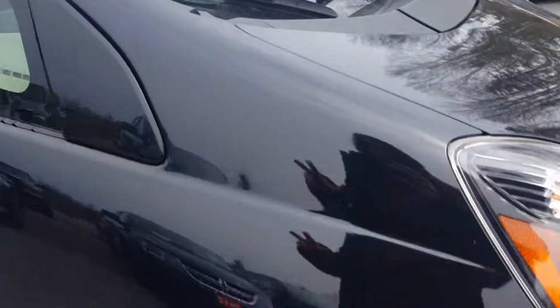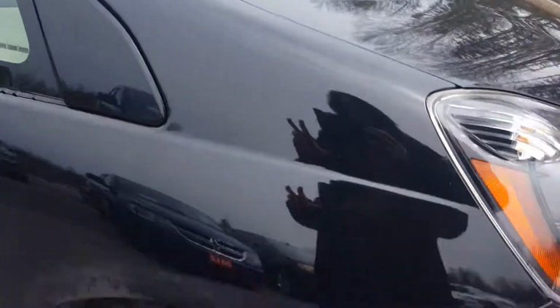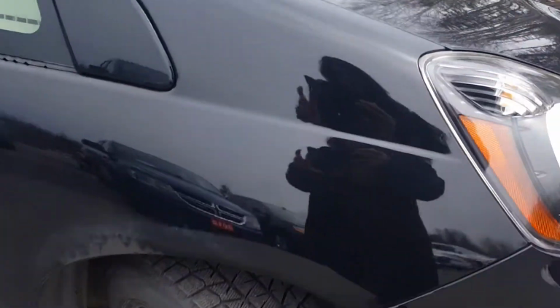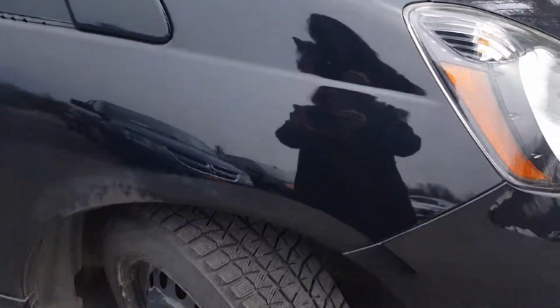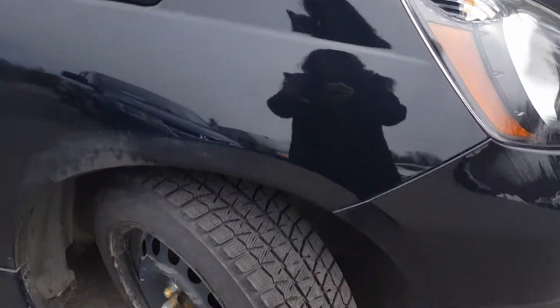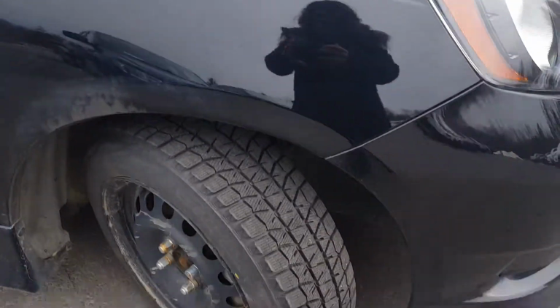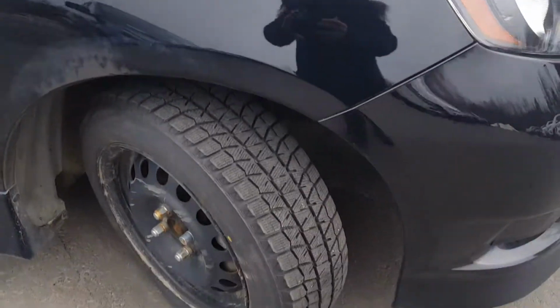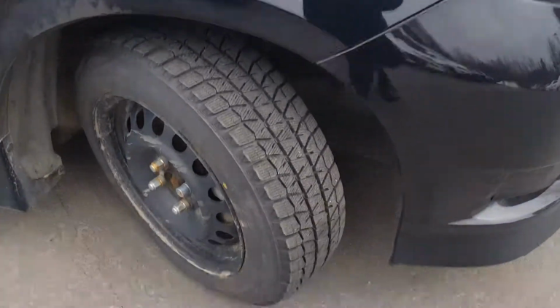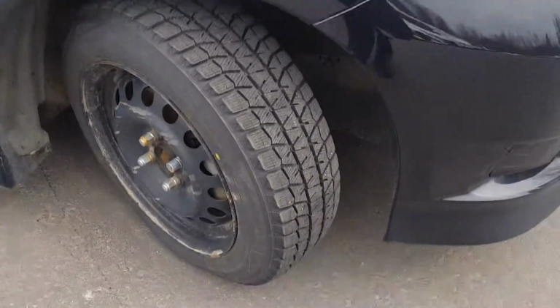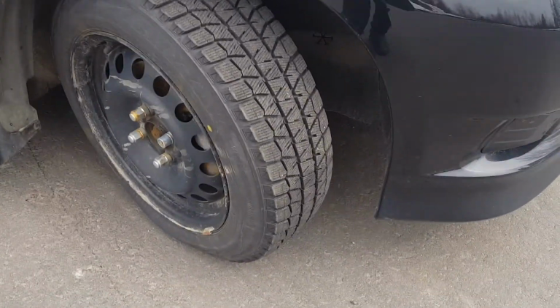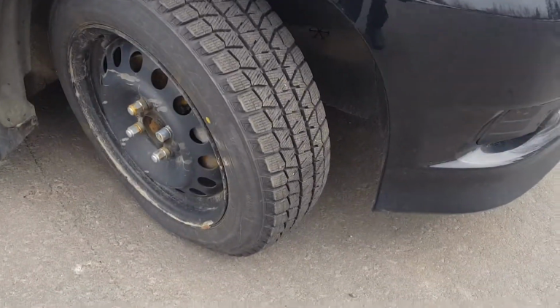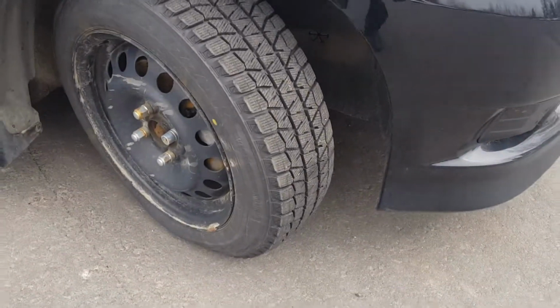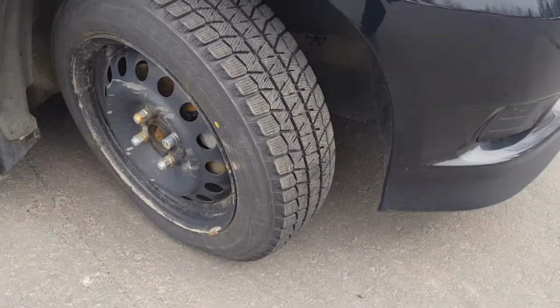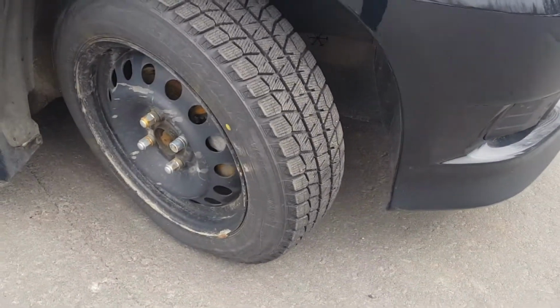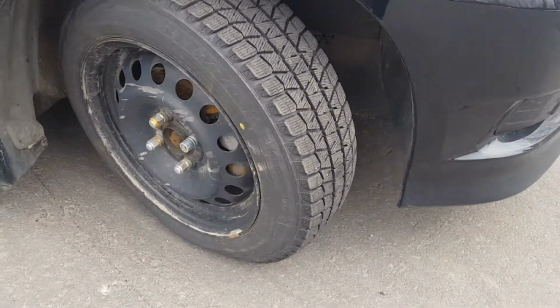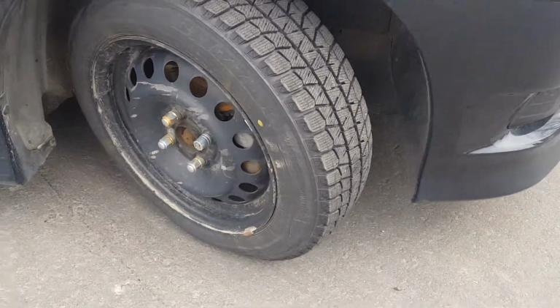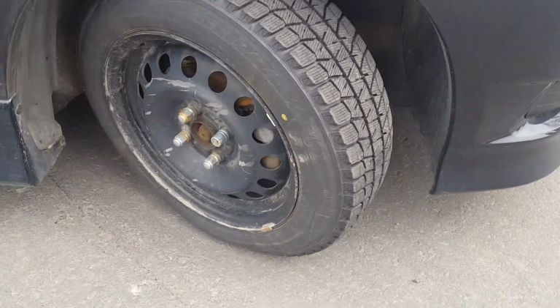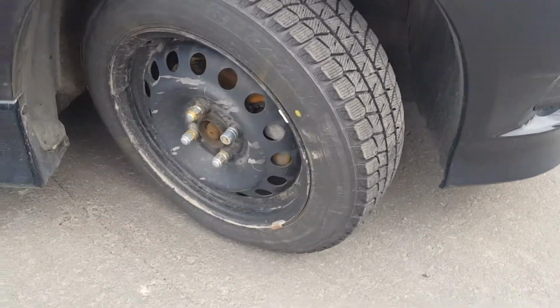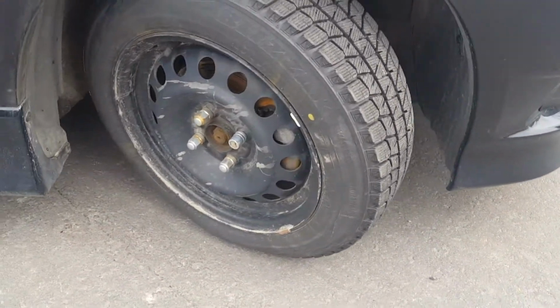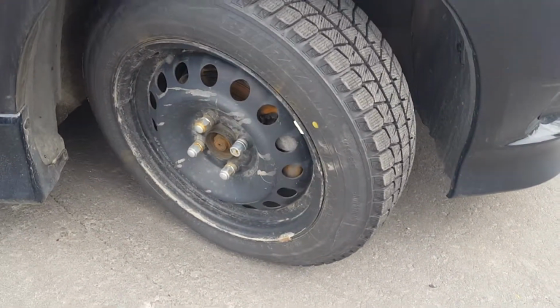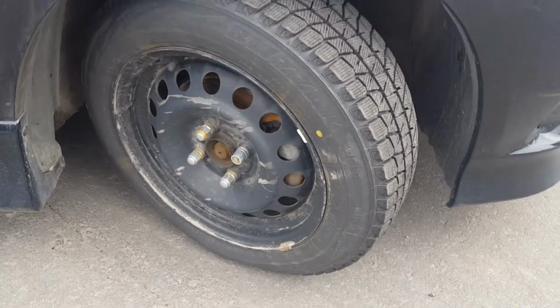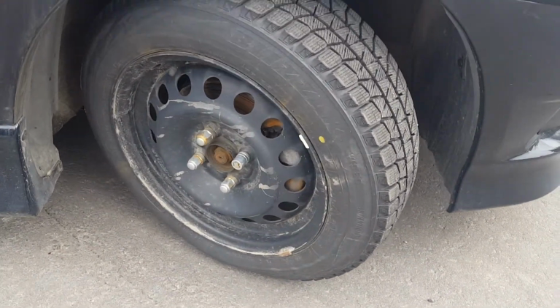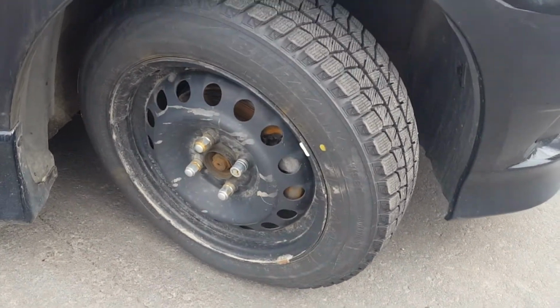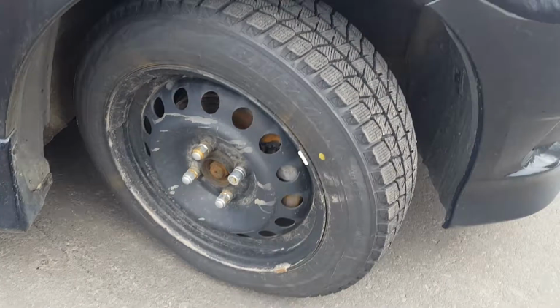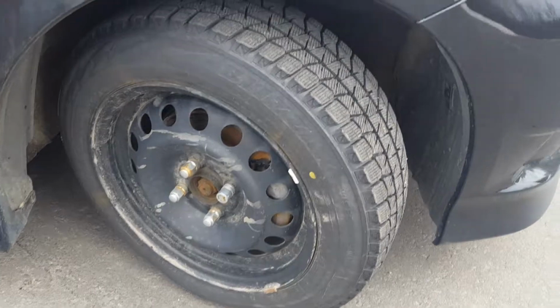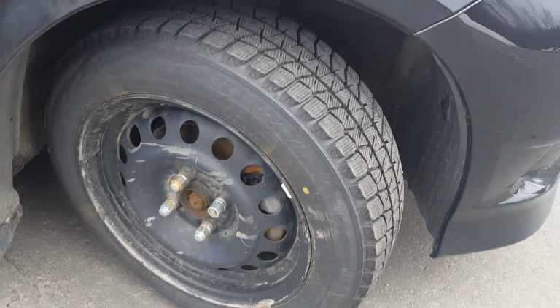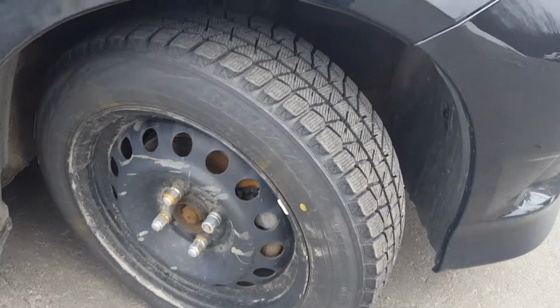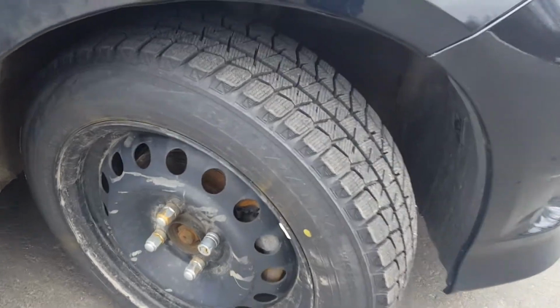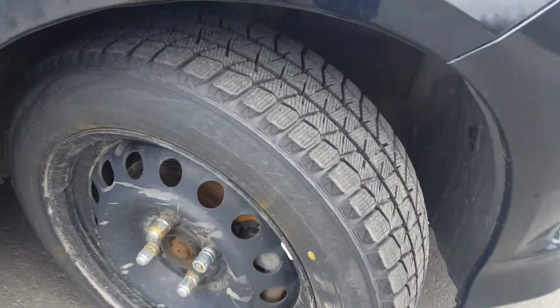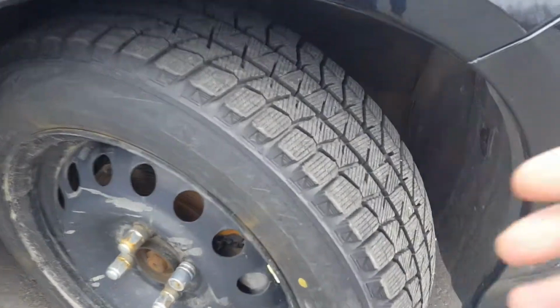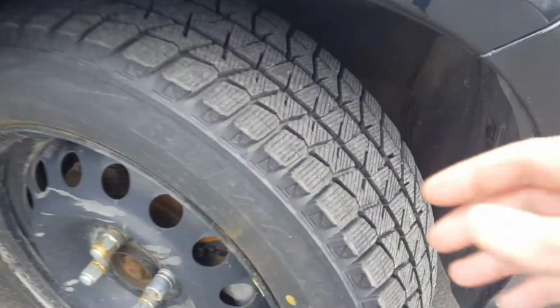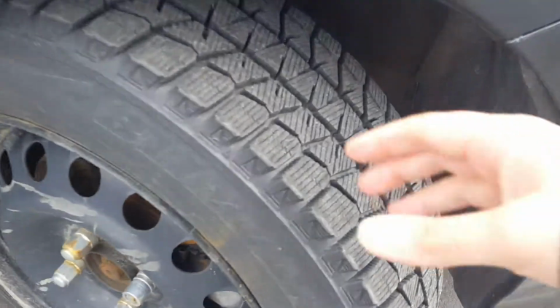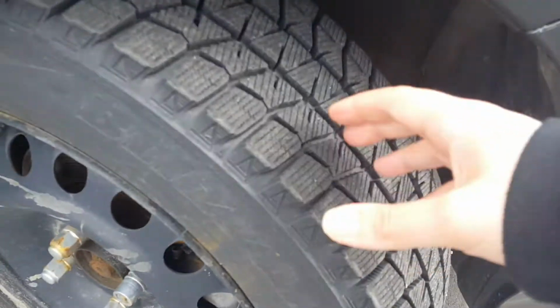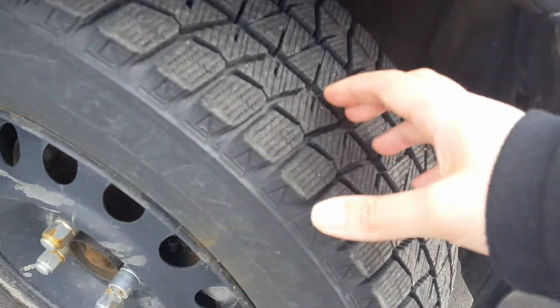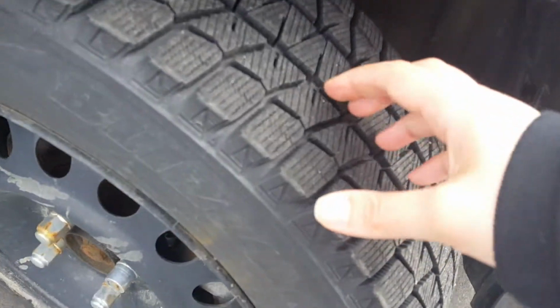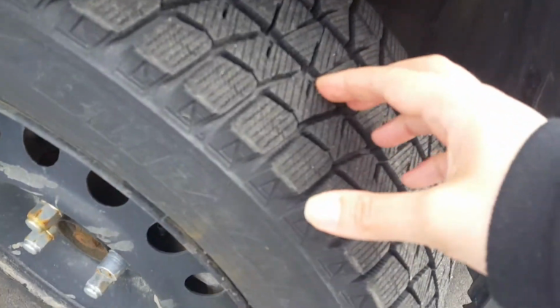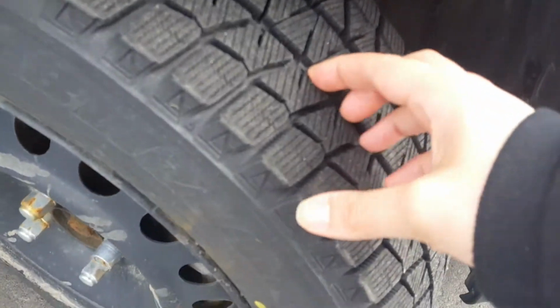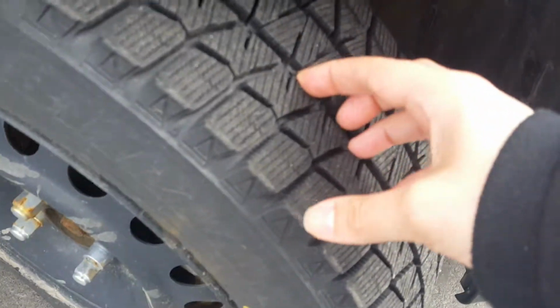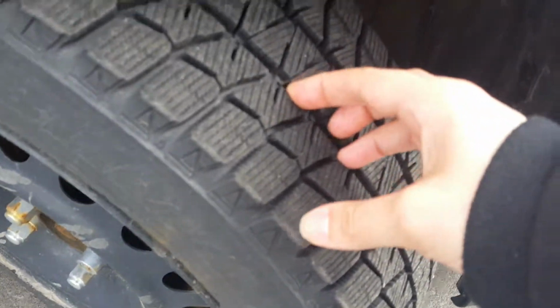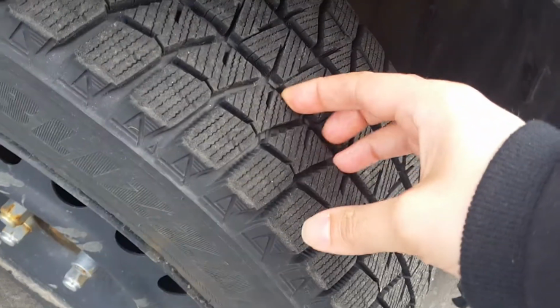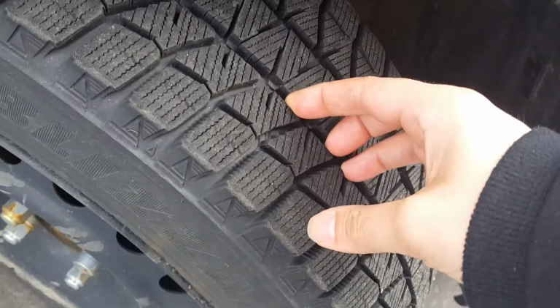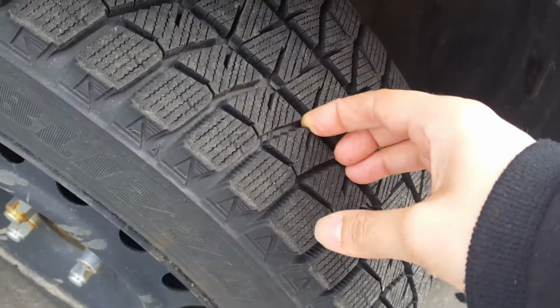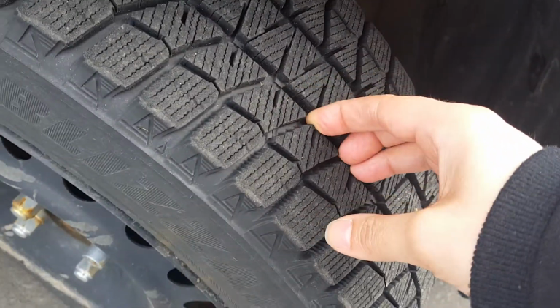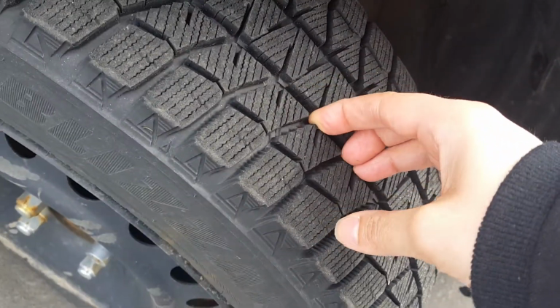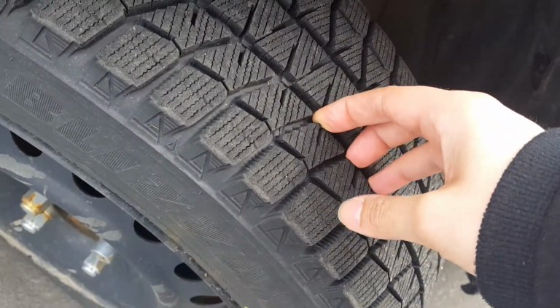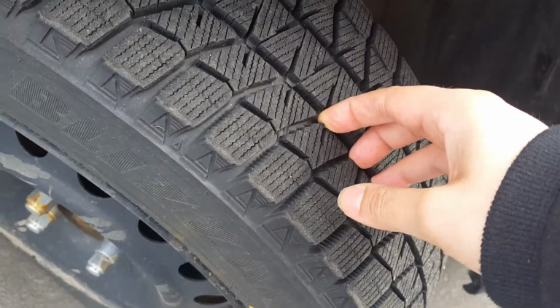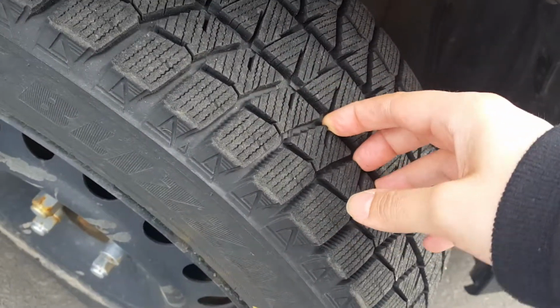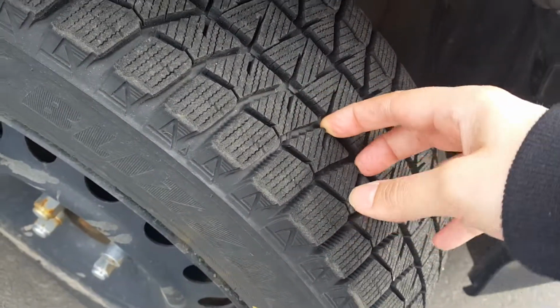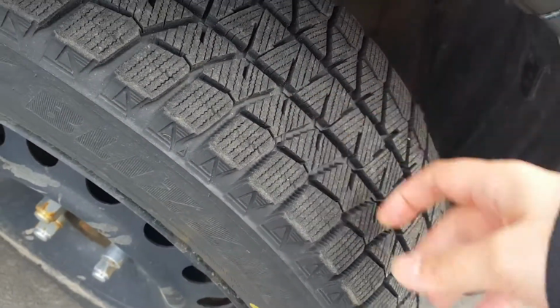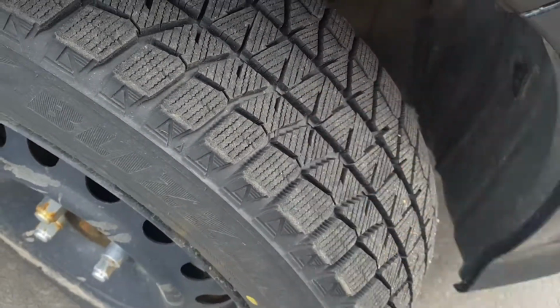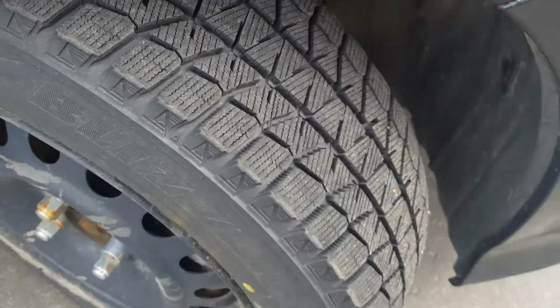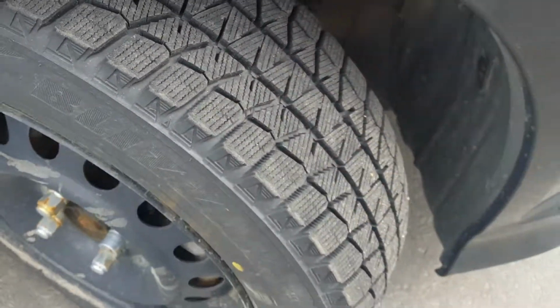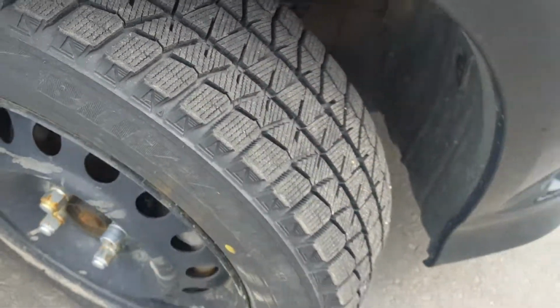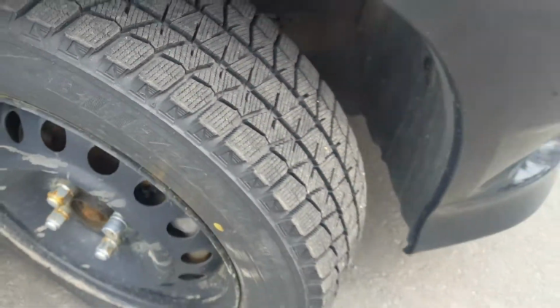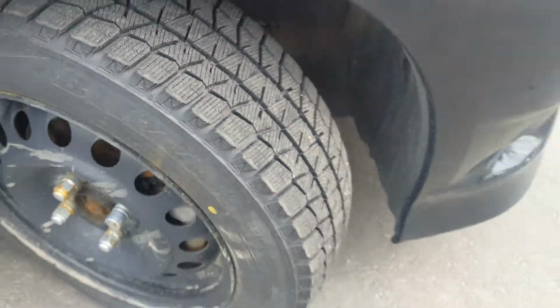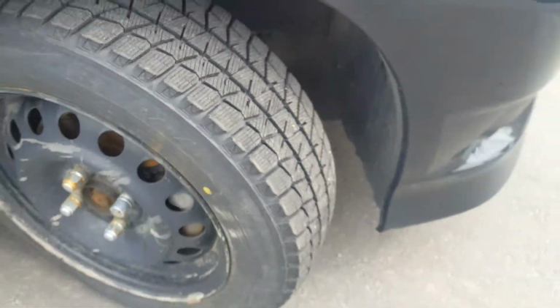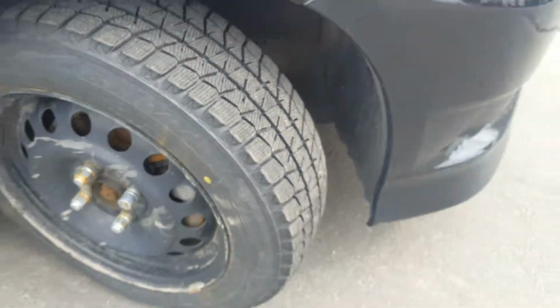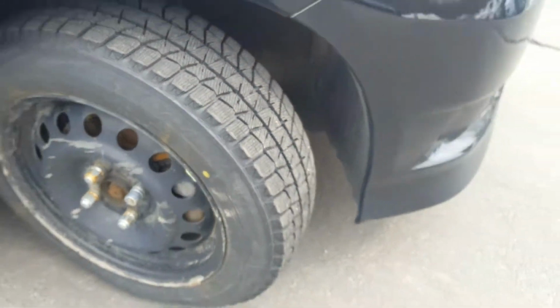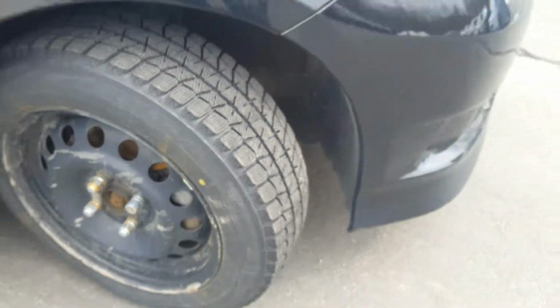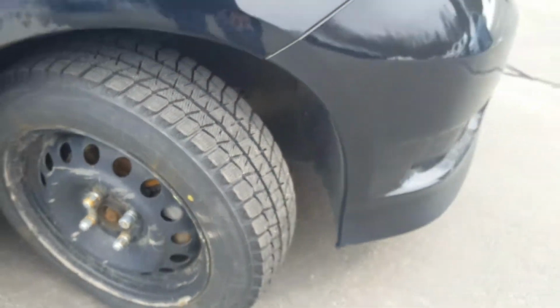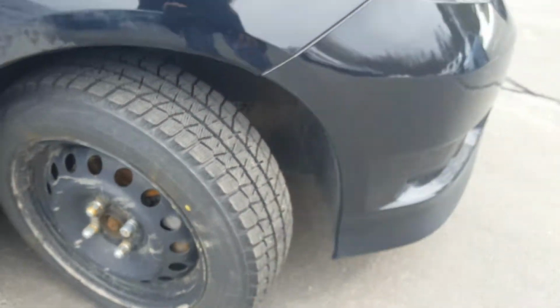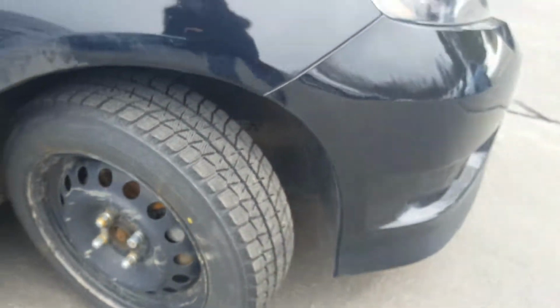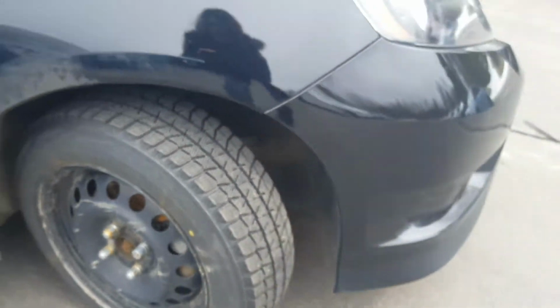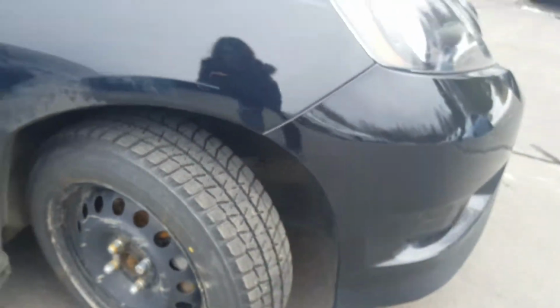It does have winter tires on steel rims. The tire tread looks really good — they look practically brand new.